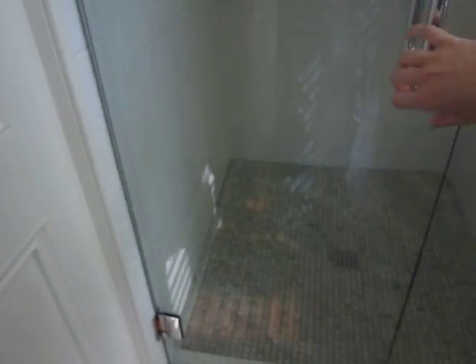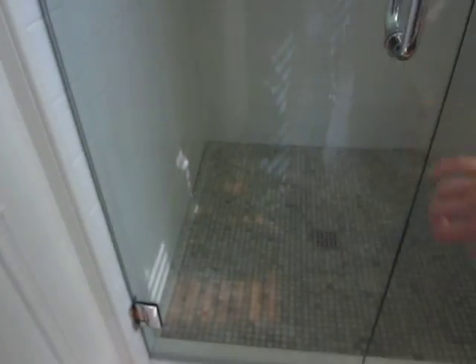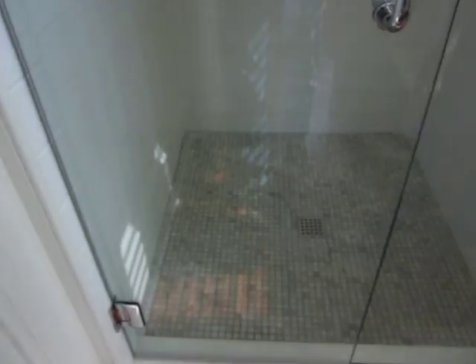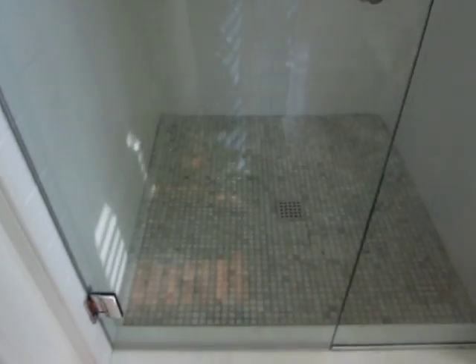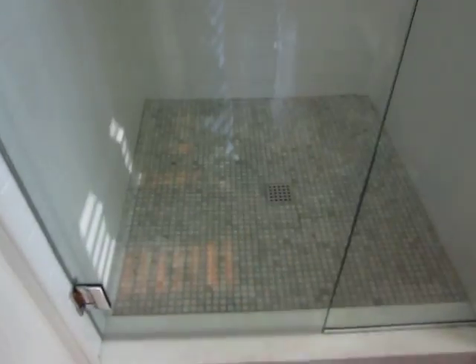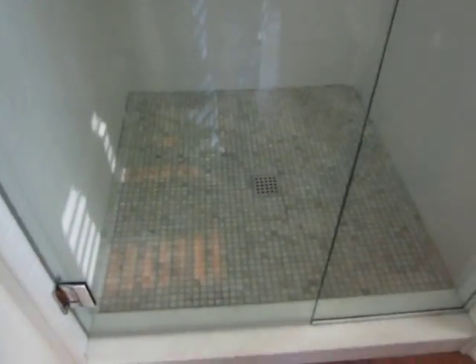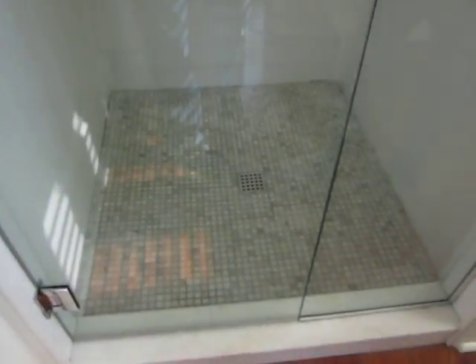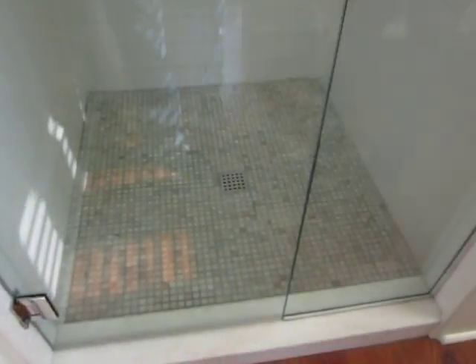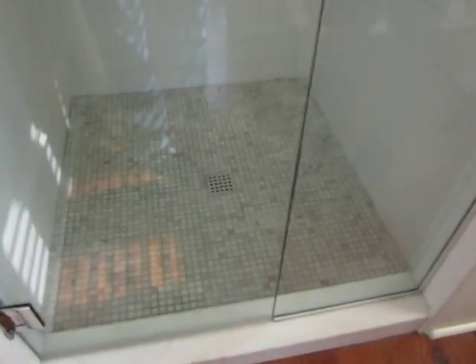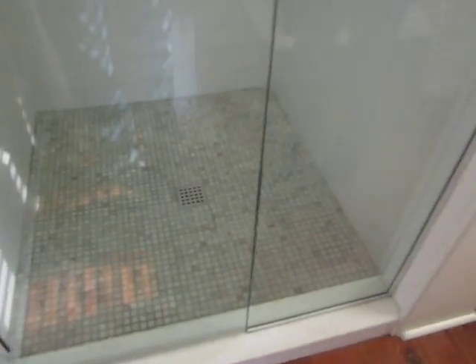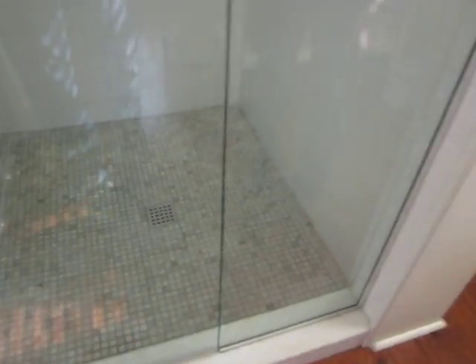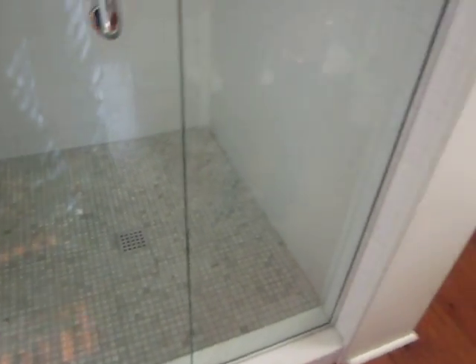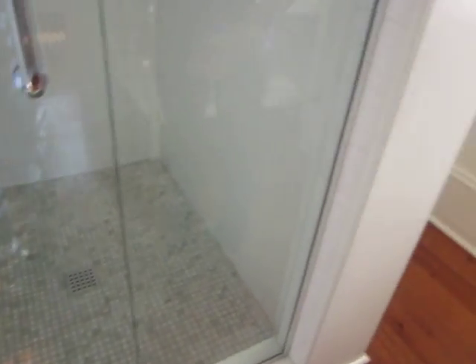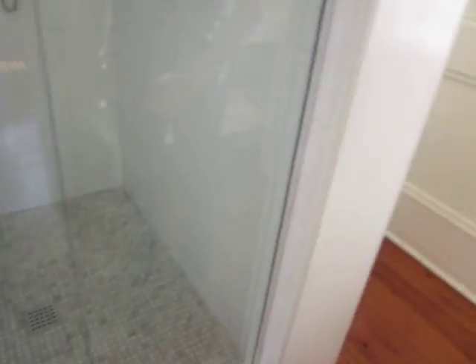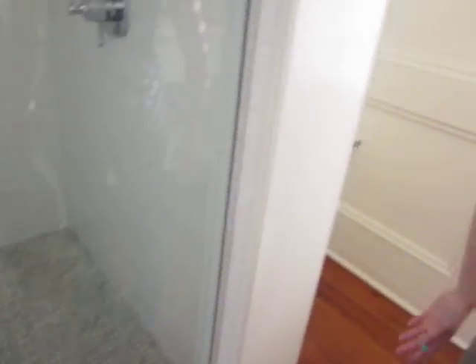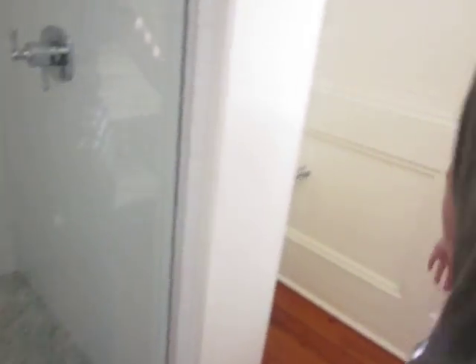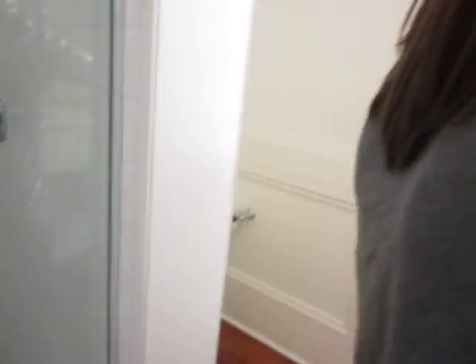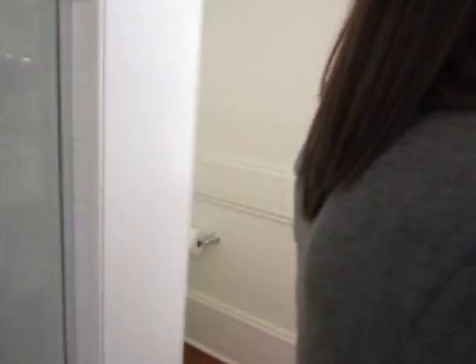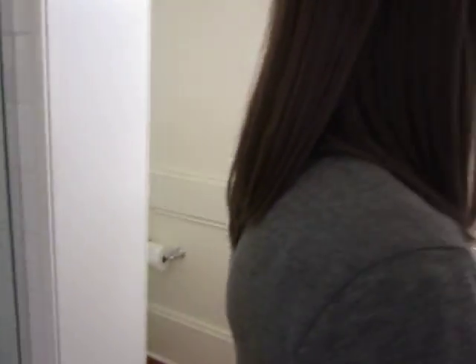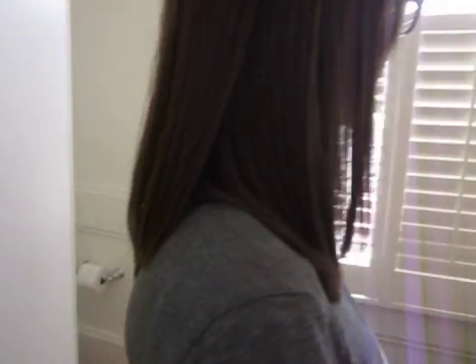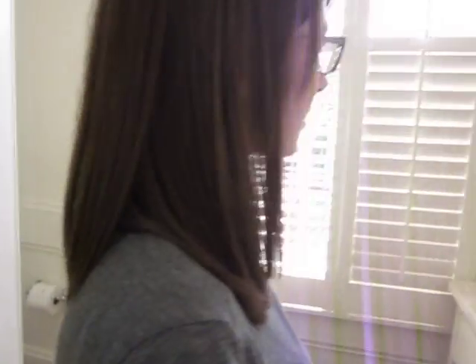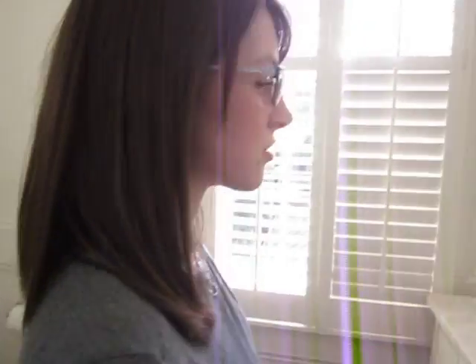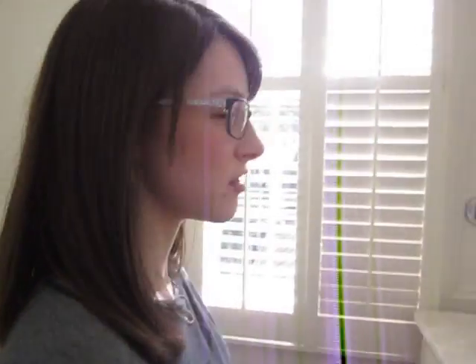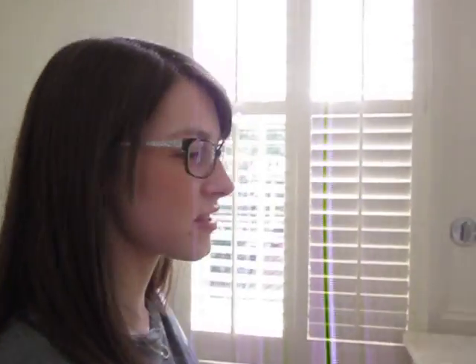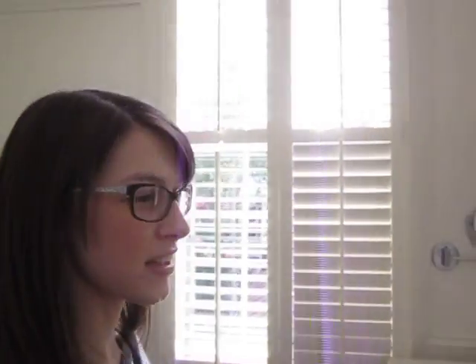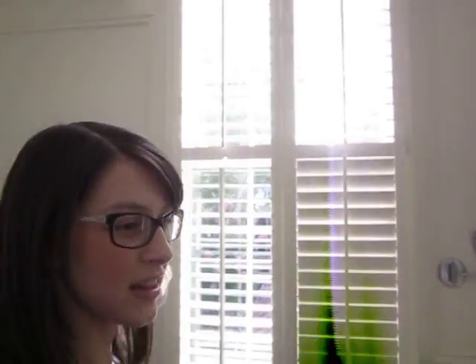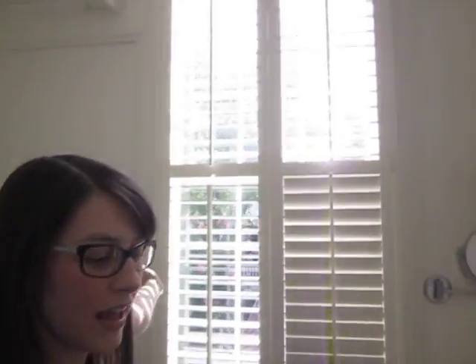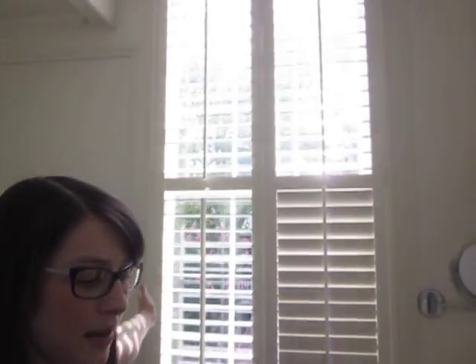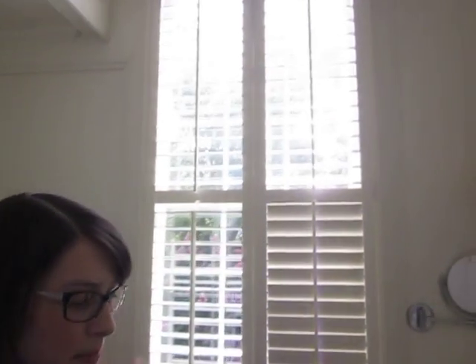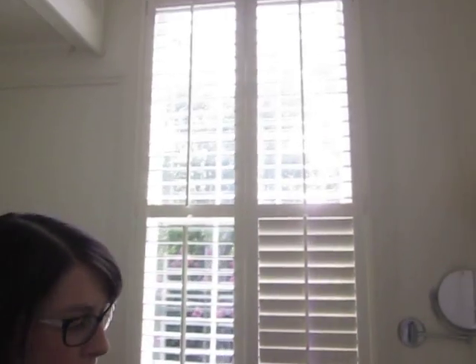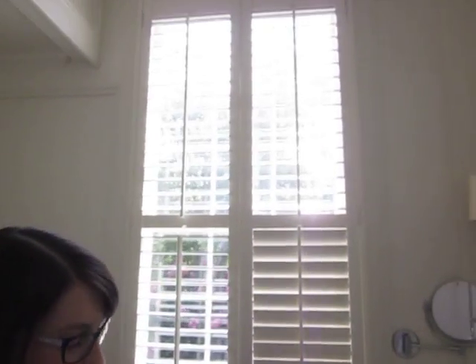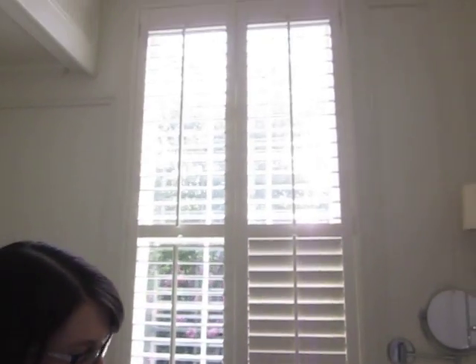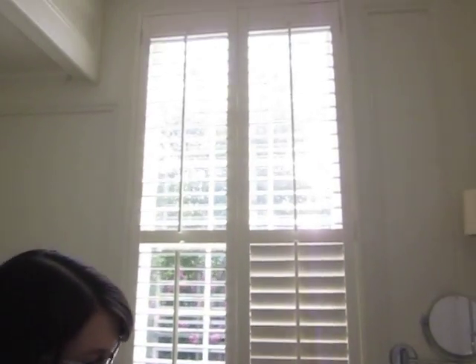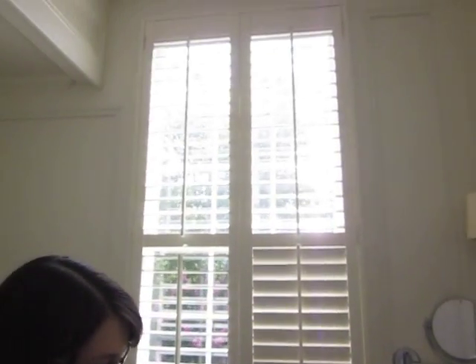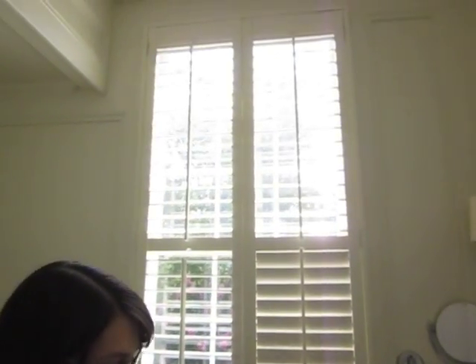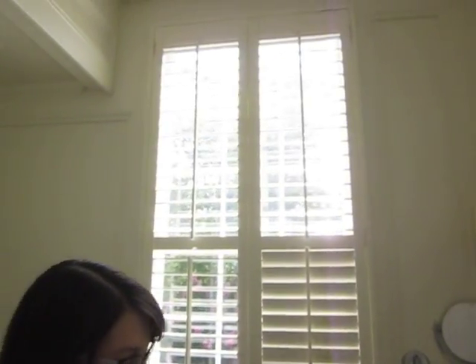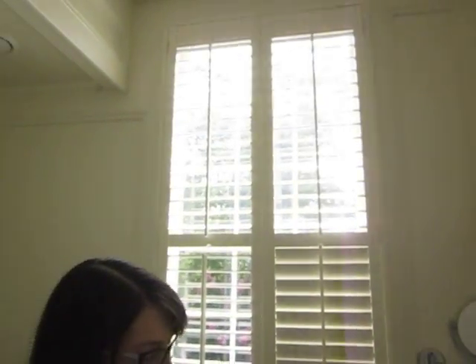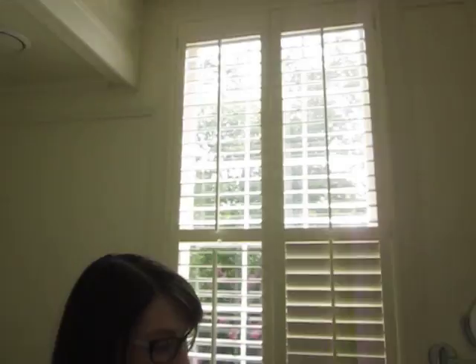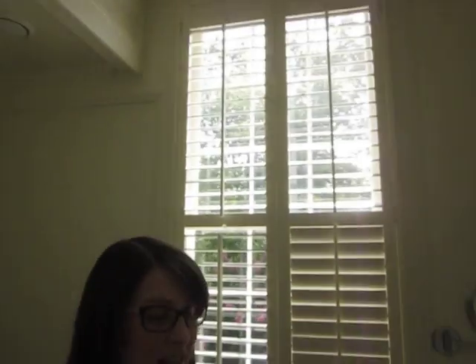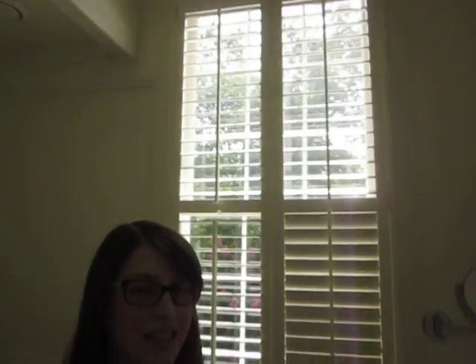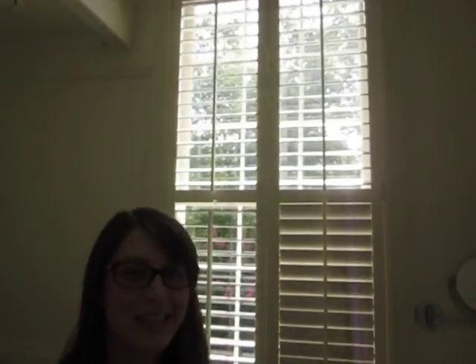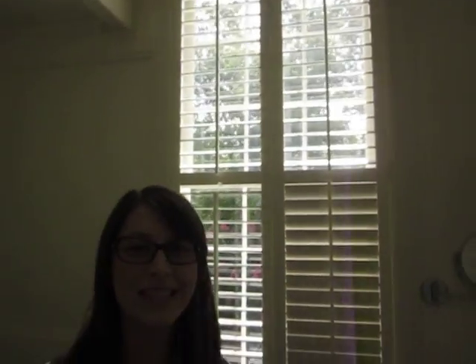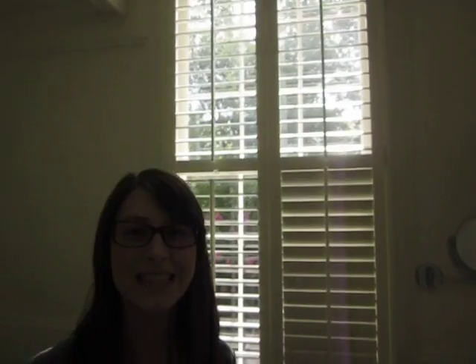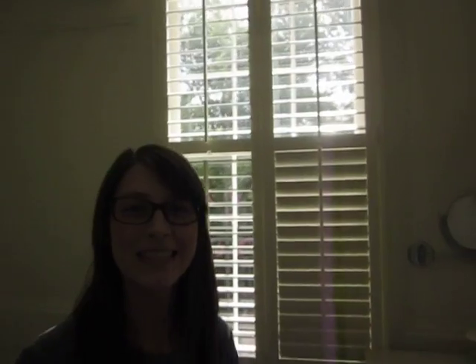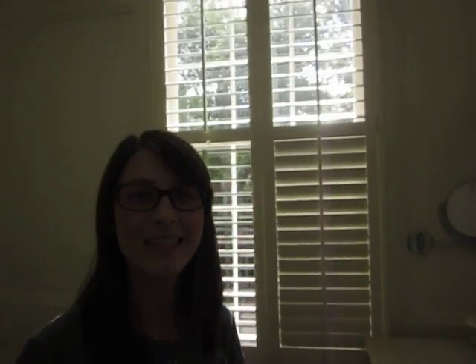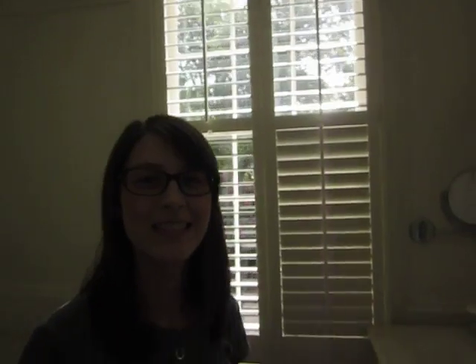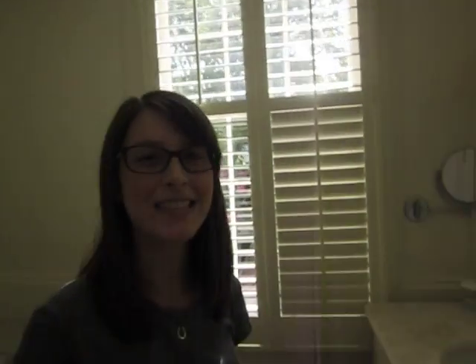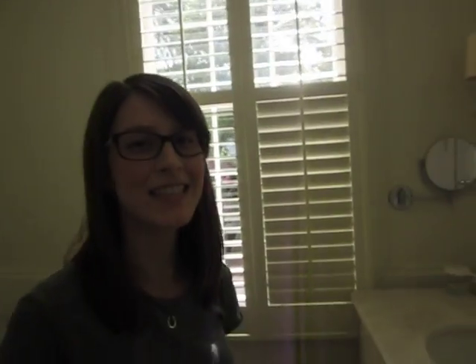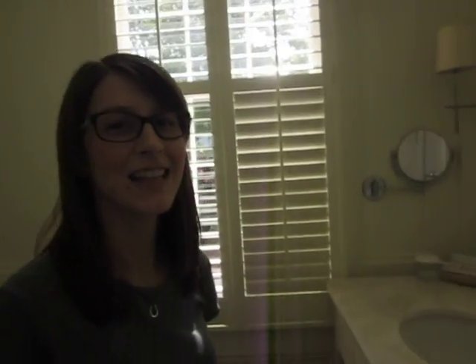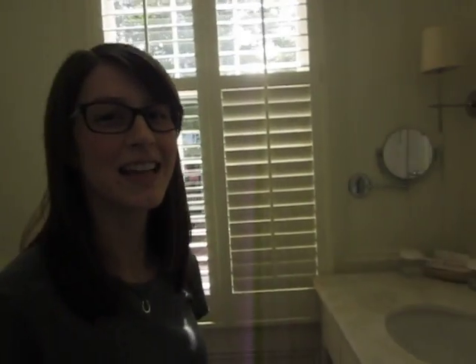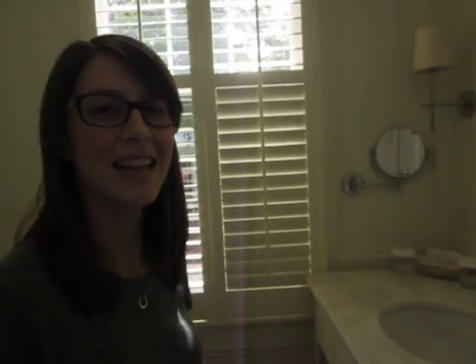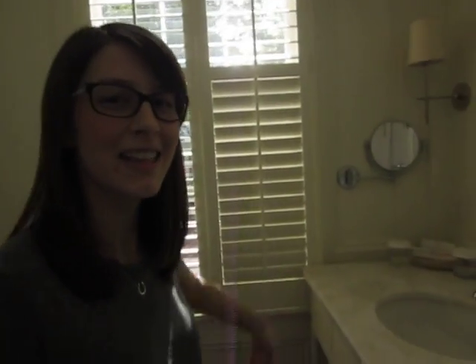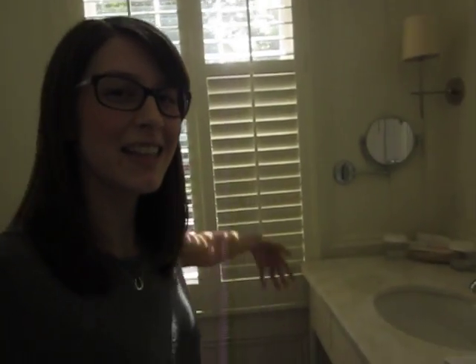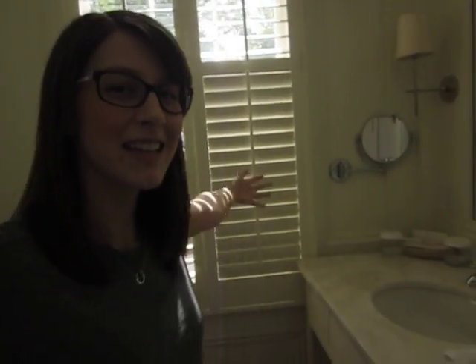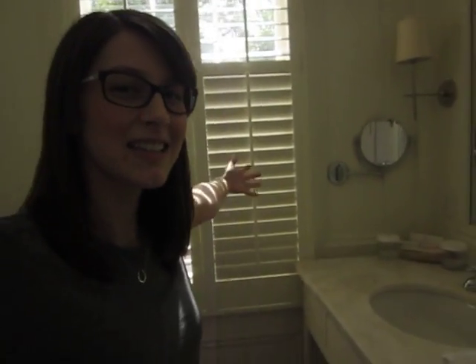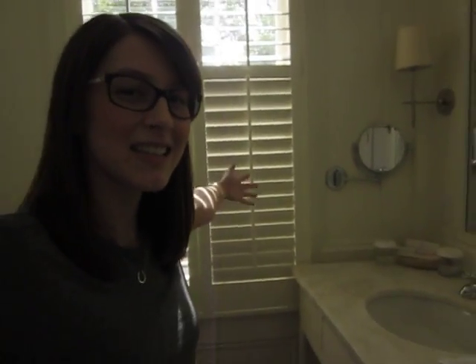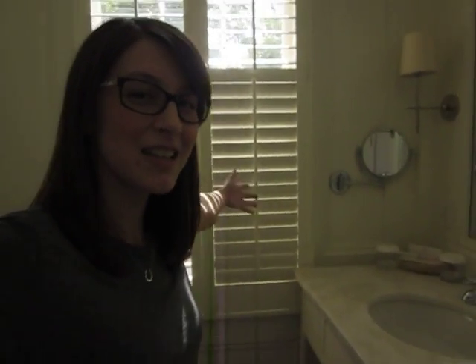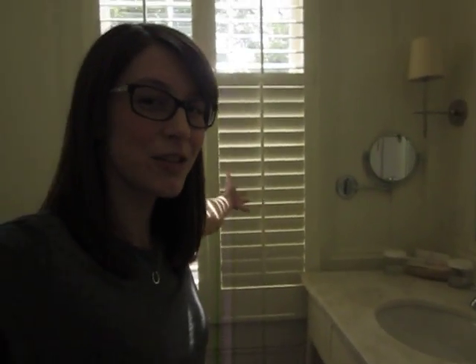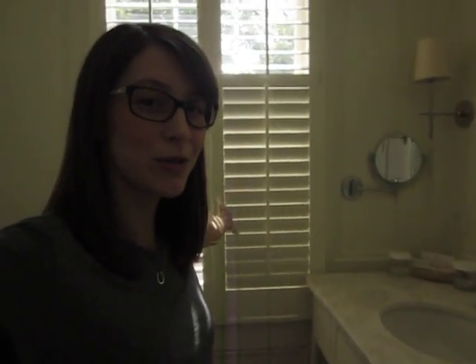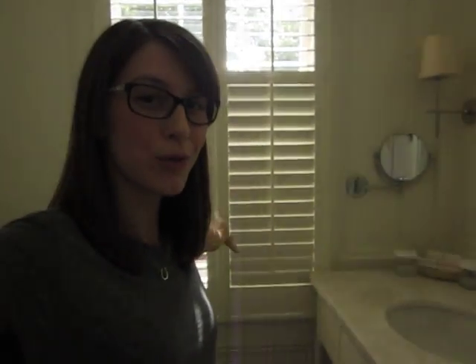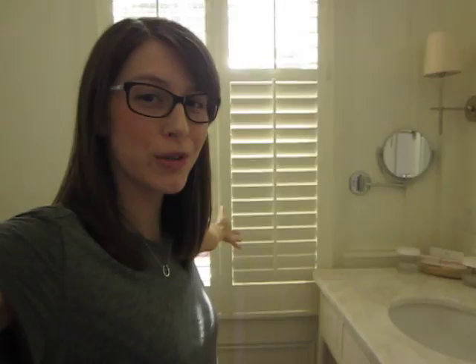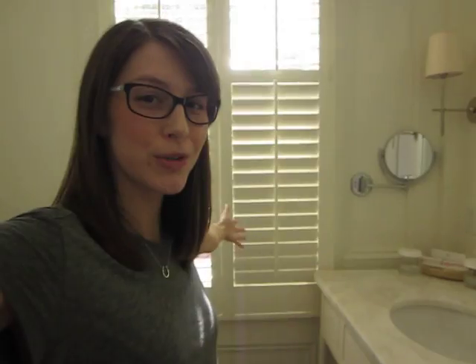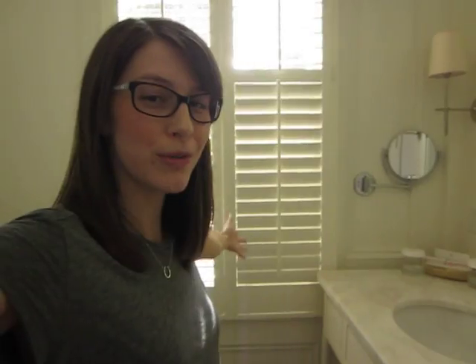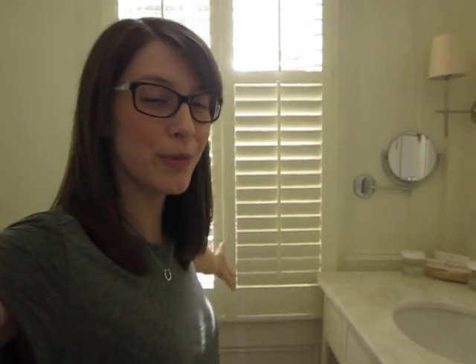Easy opening, with lots of natural sunlight beaming in. That's a Zero George room.